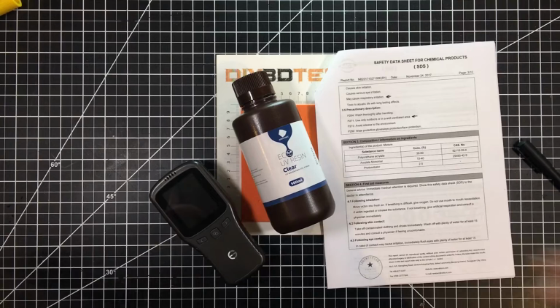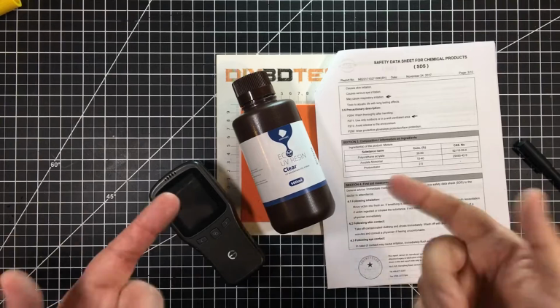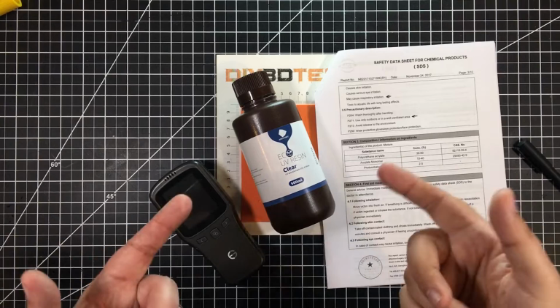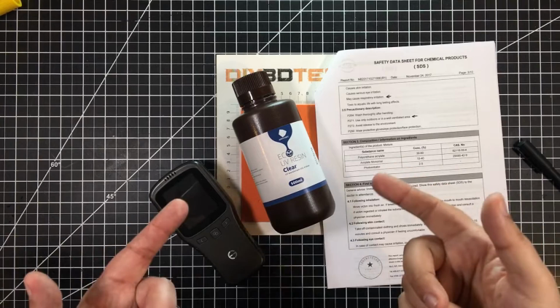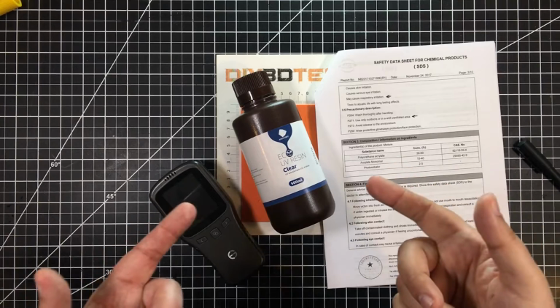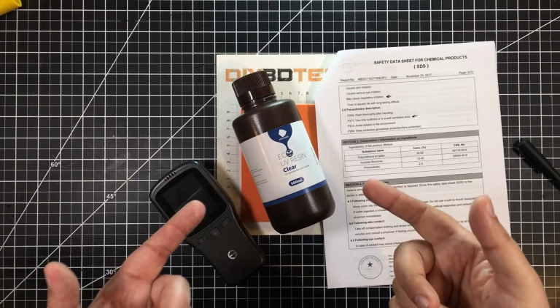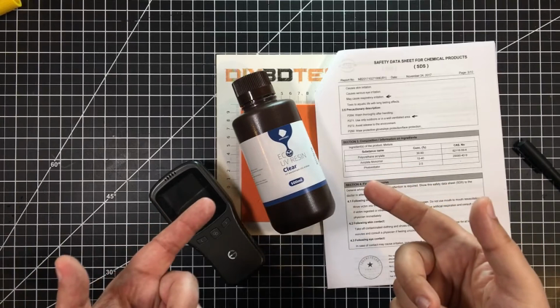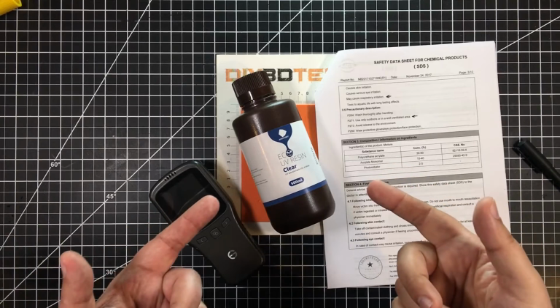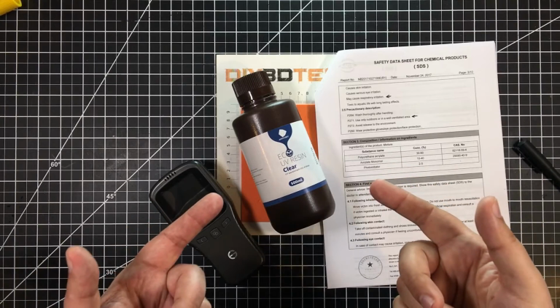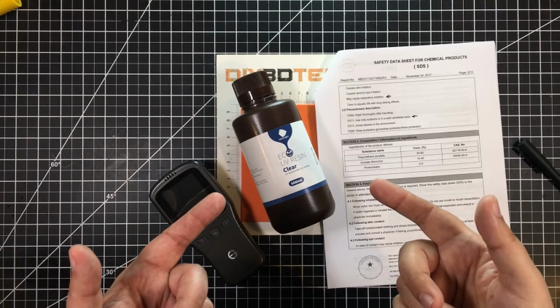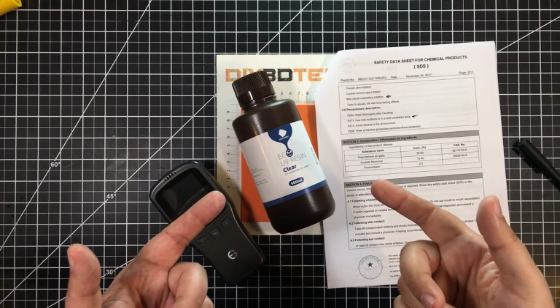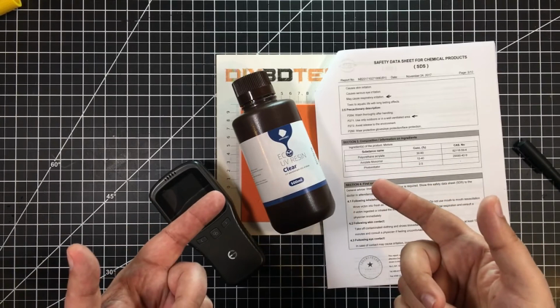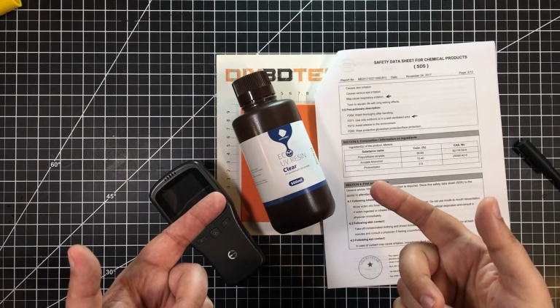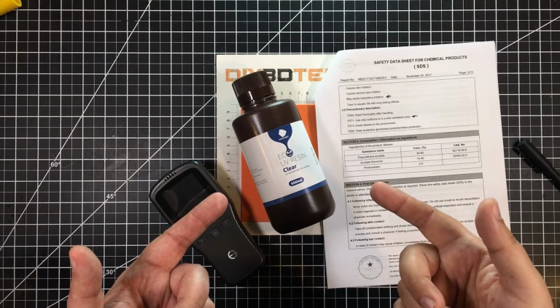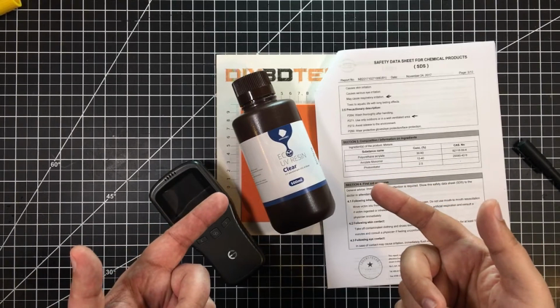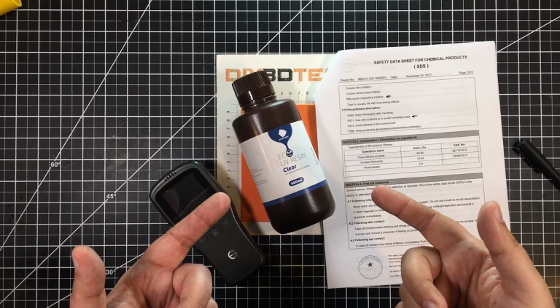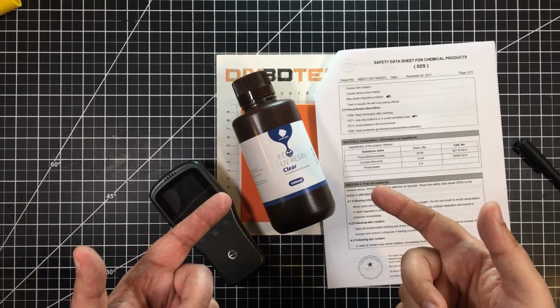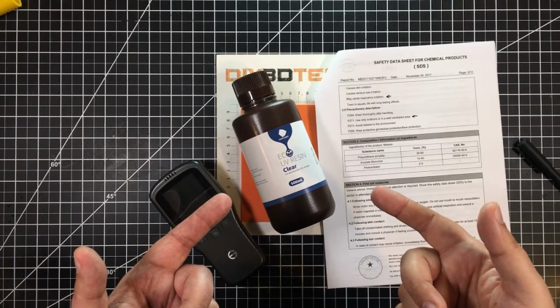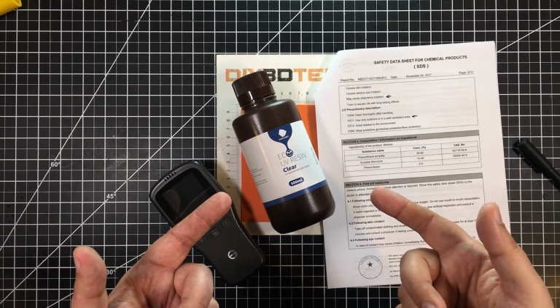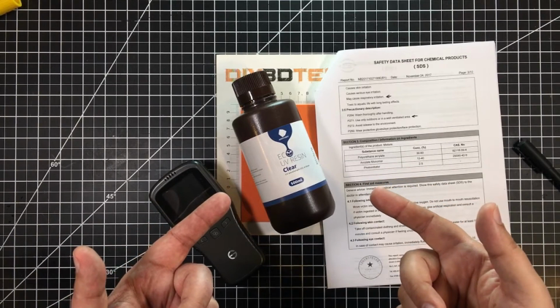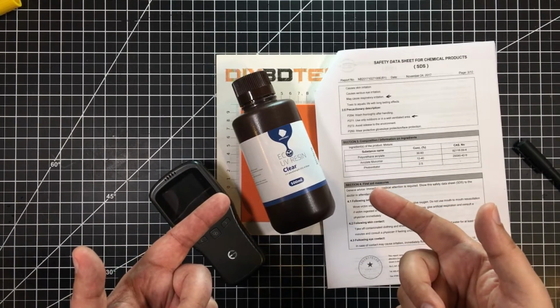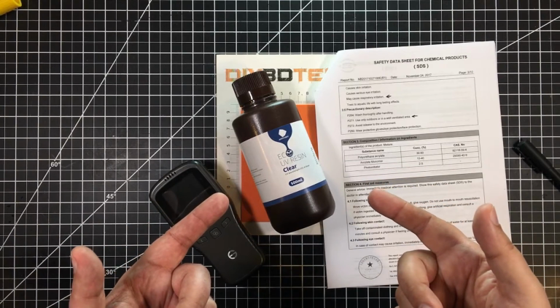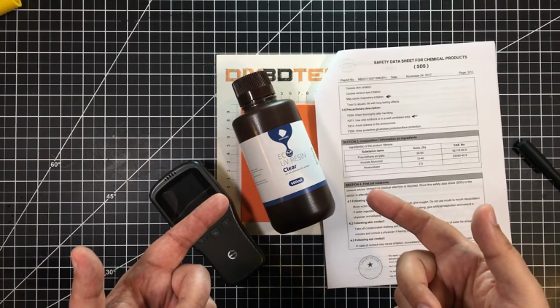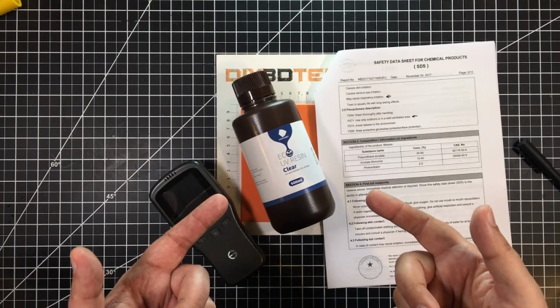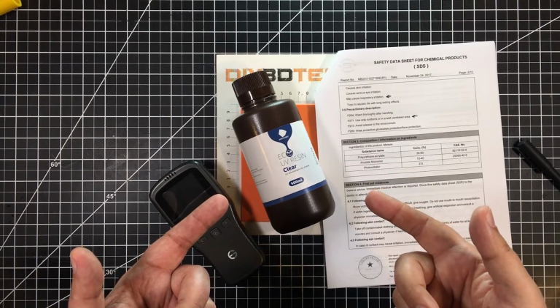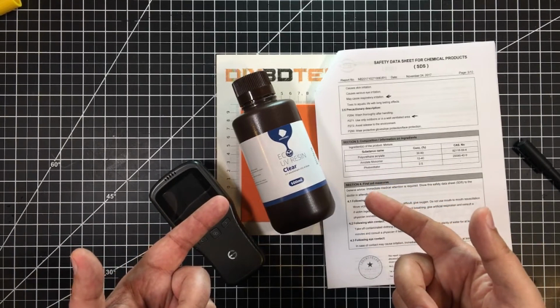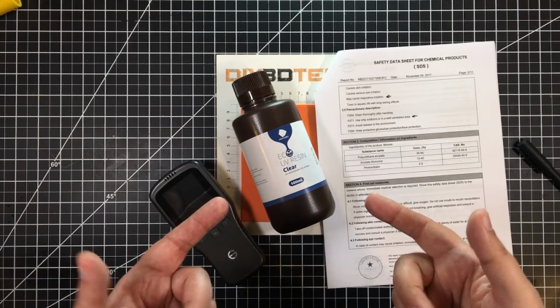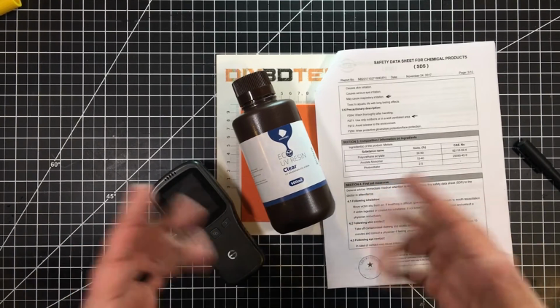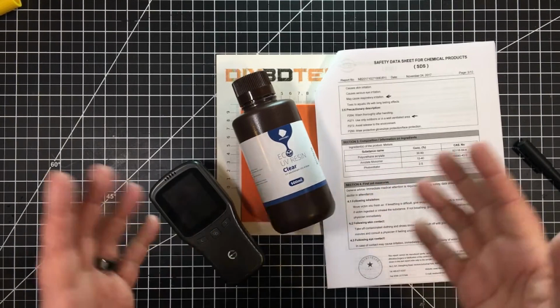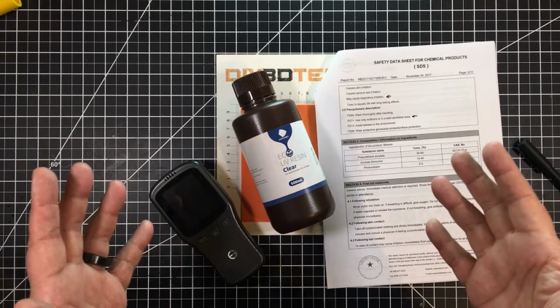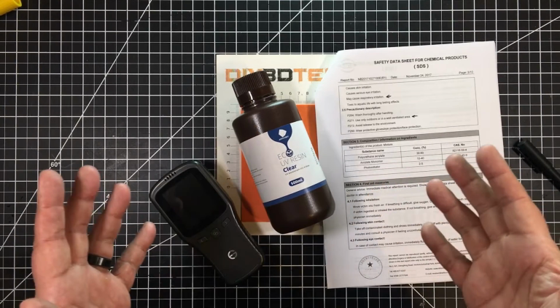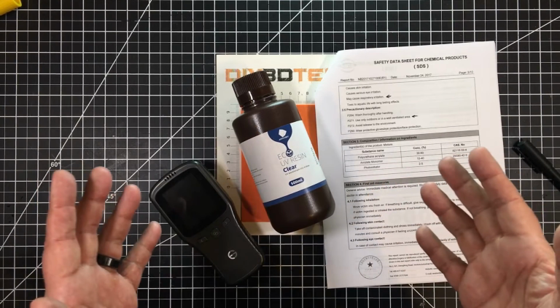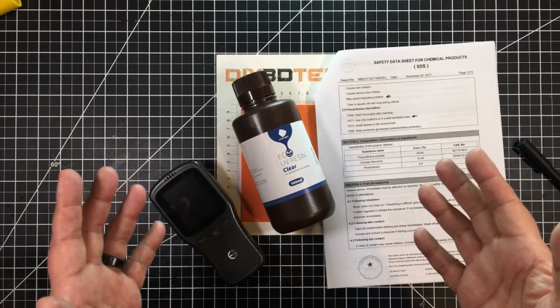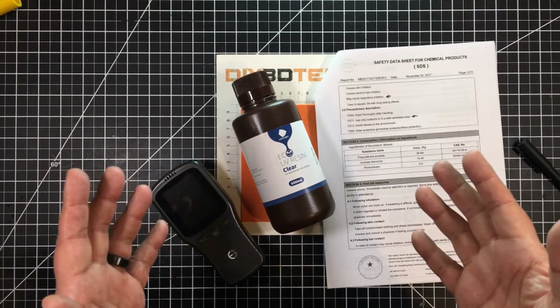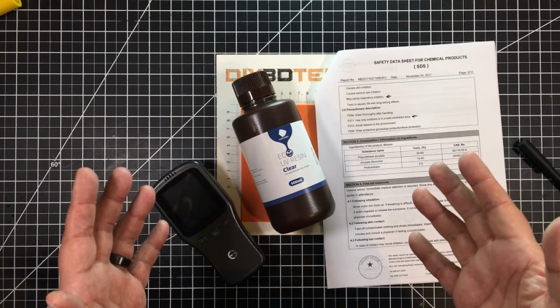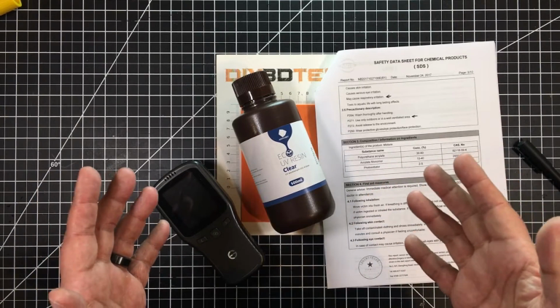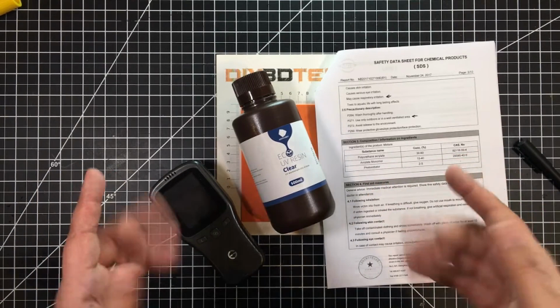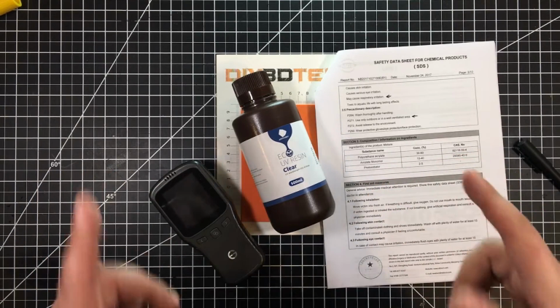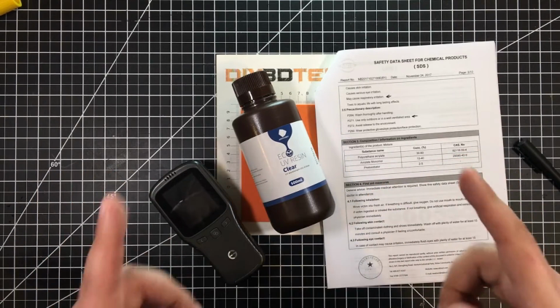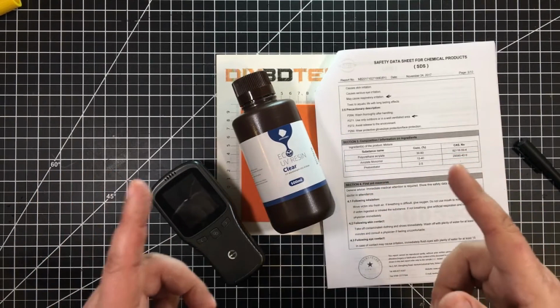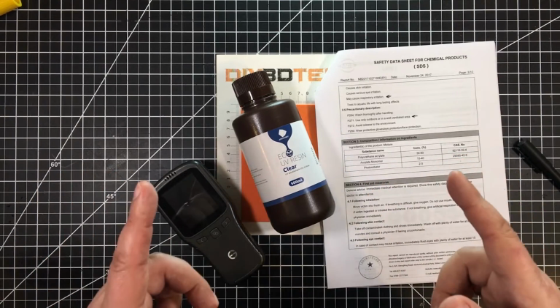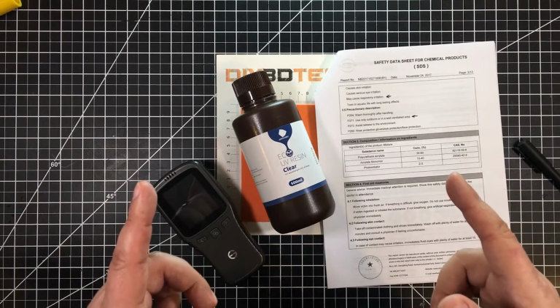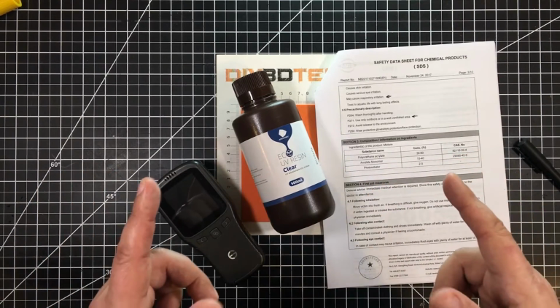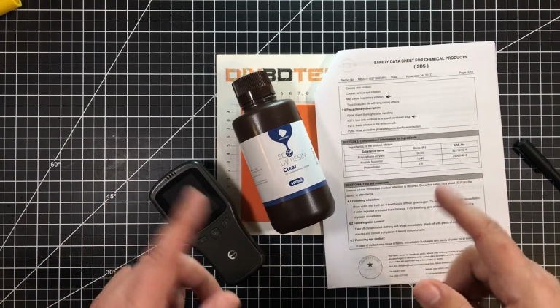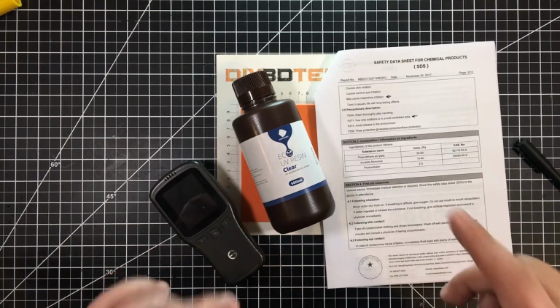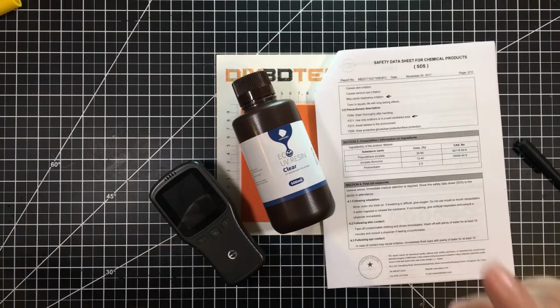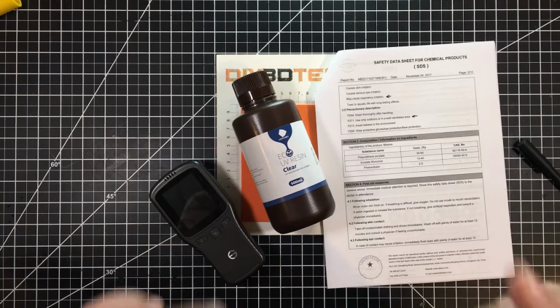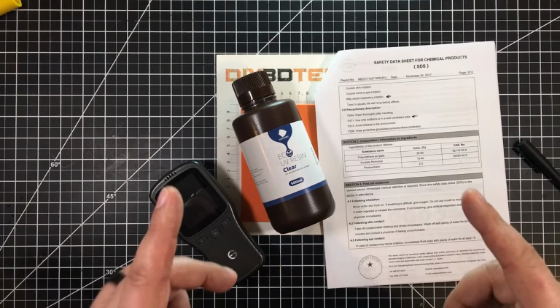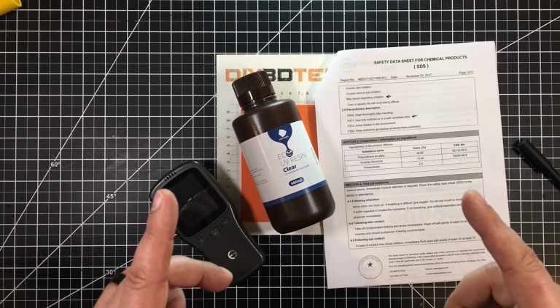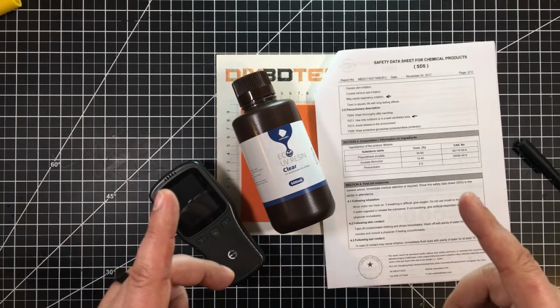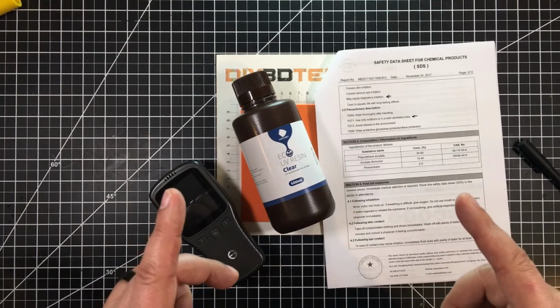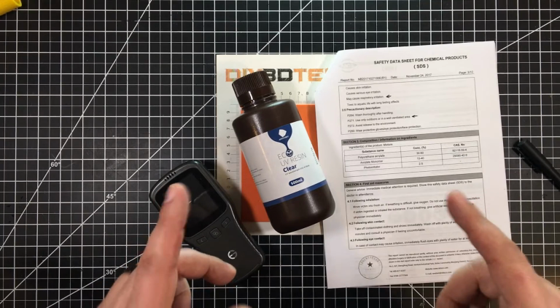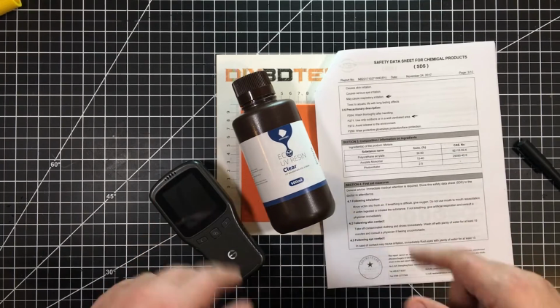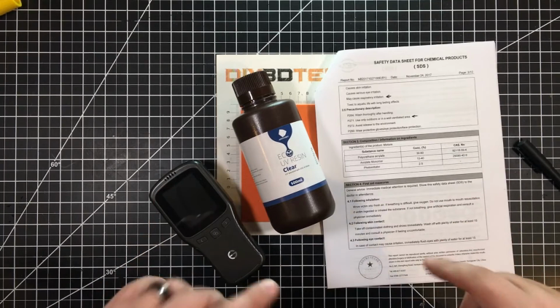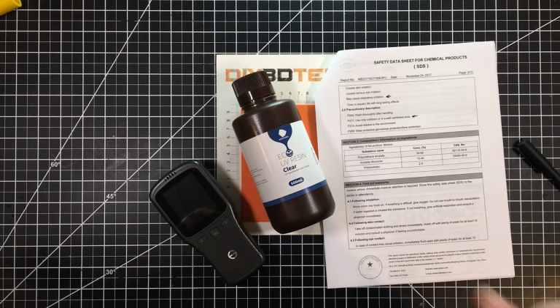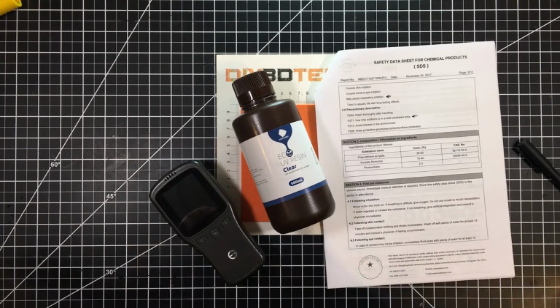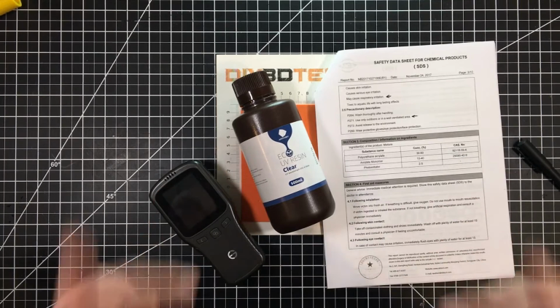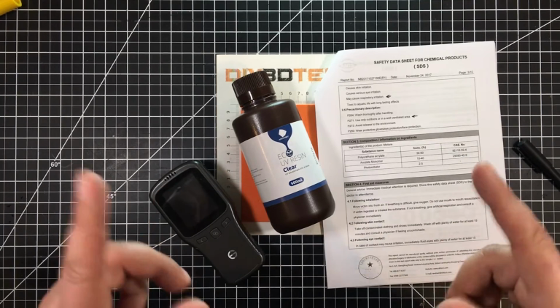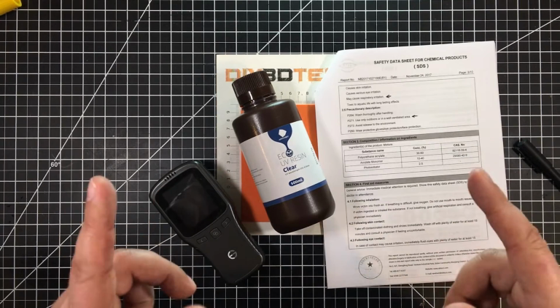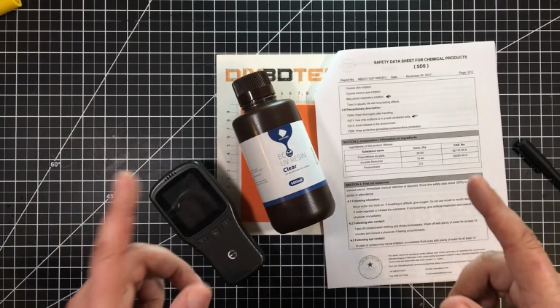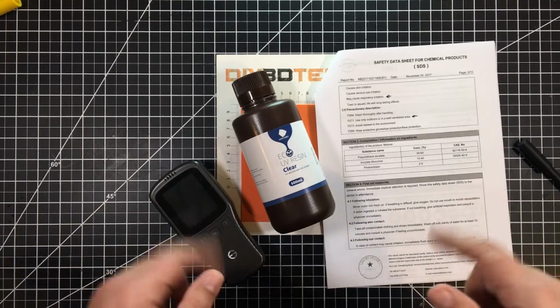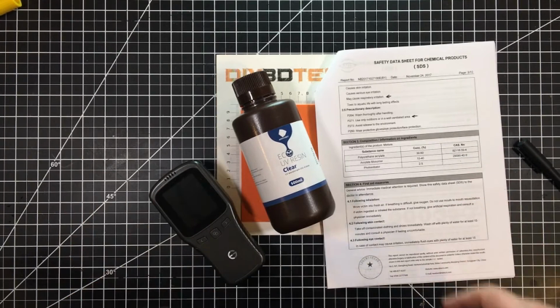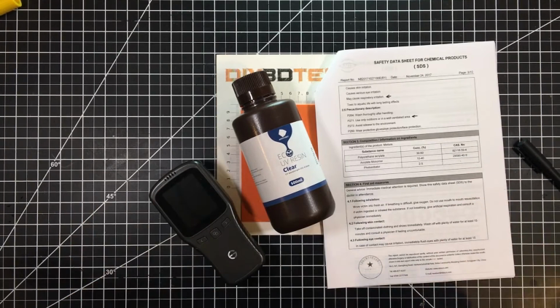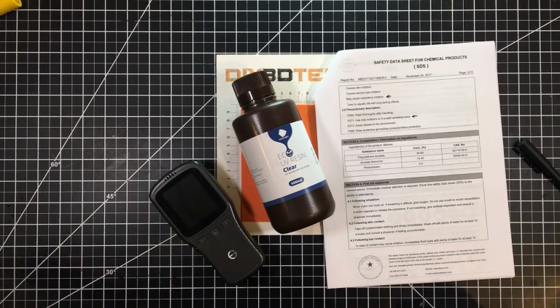Have you ever wondered about the Anycubic Low-Odor Resin? Well, if you have, stick with me and I'm going to explain more. Let's jump into it.